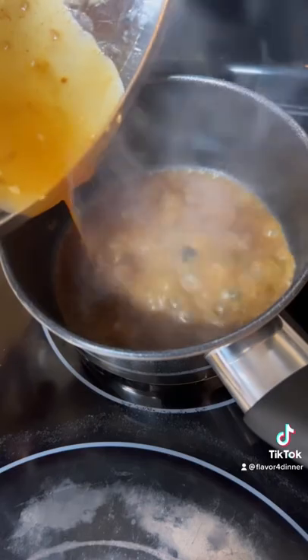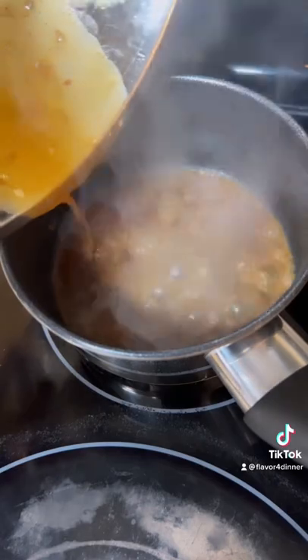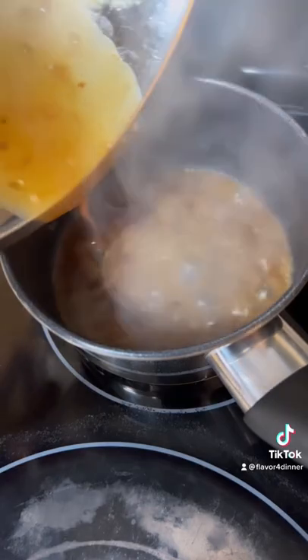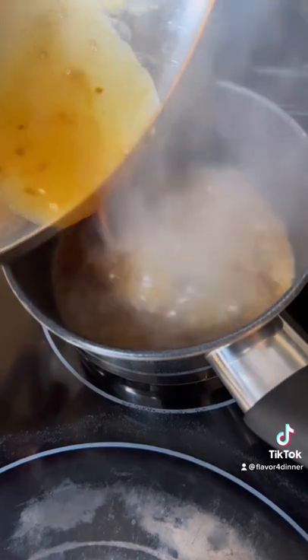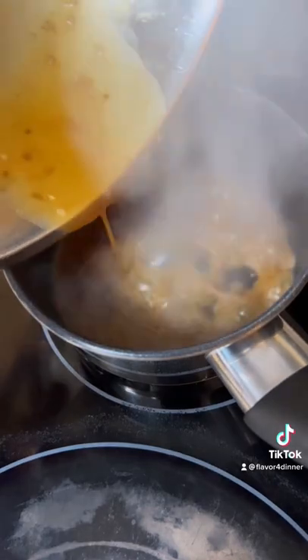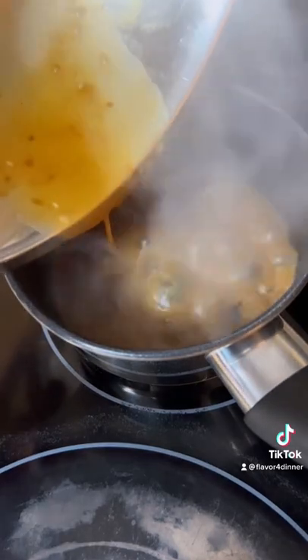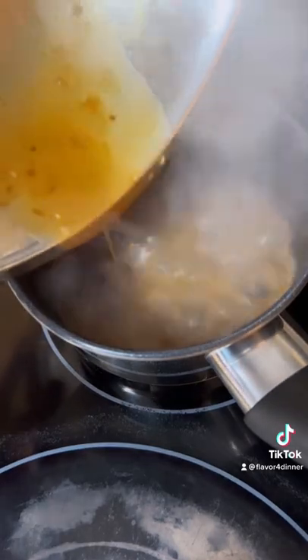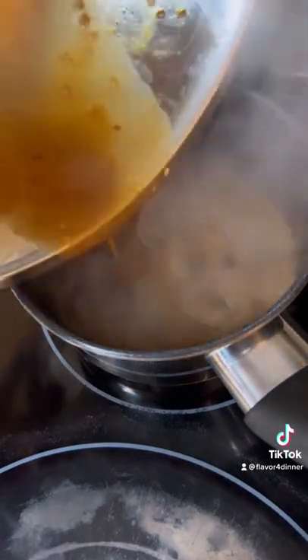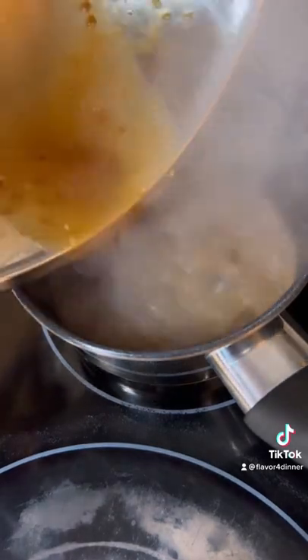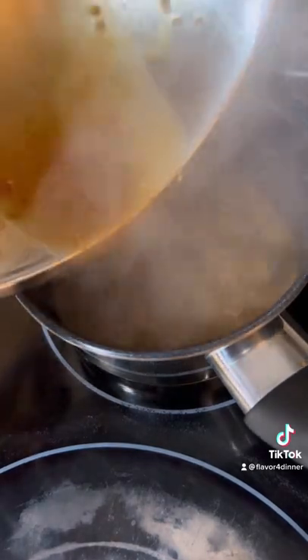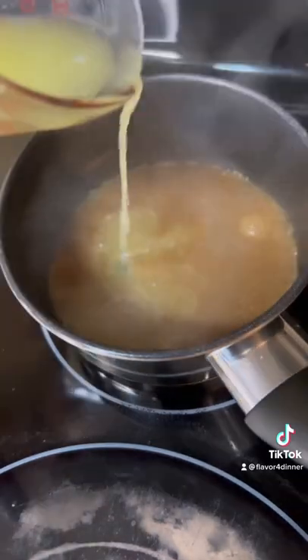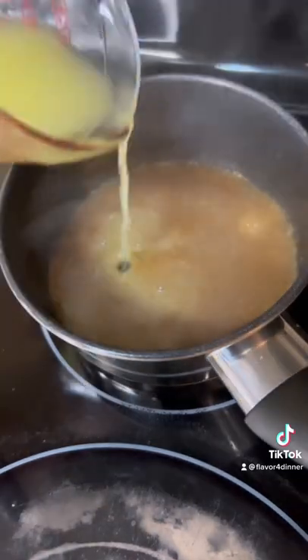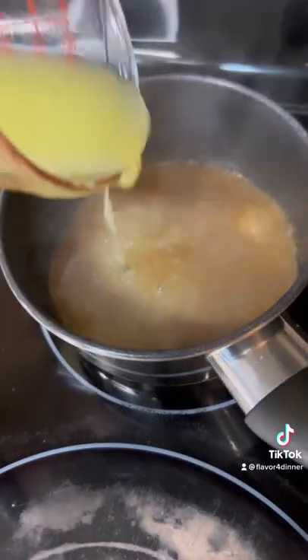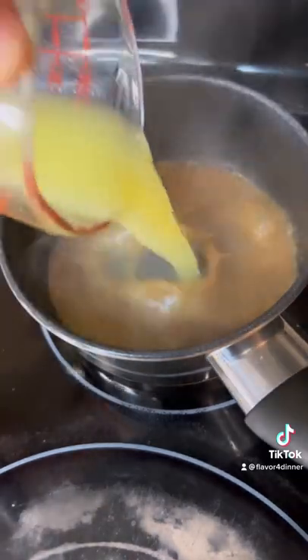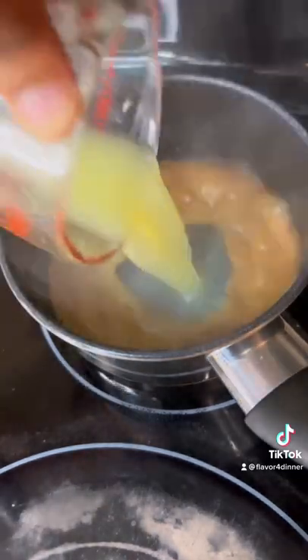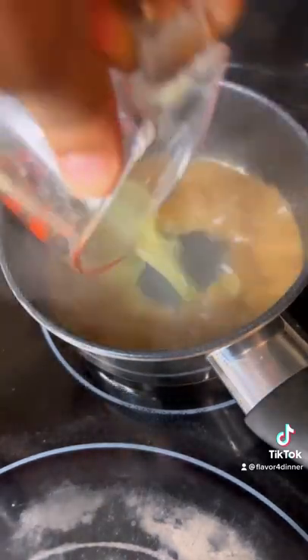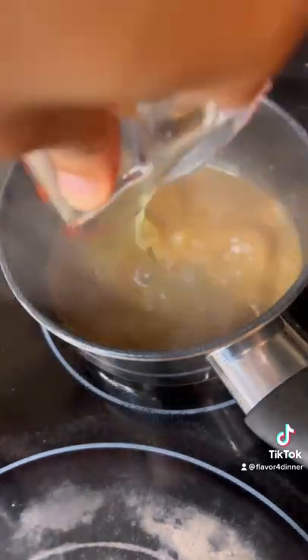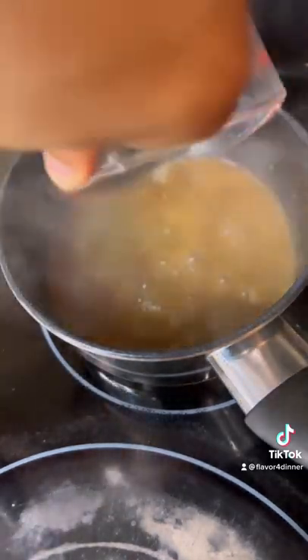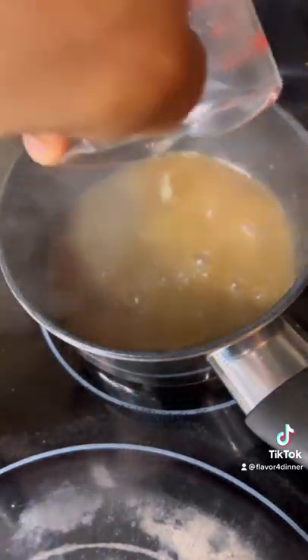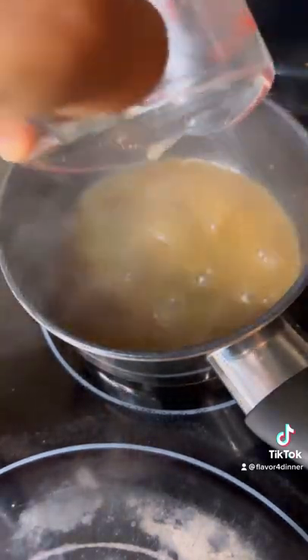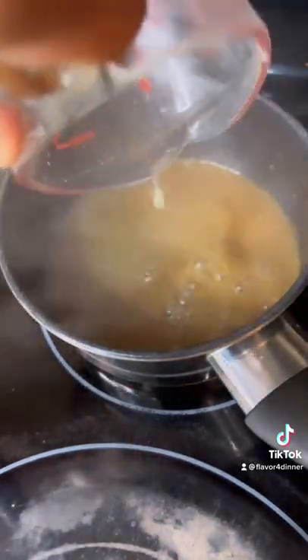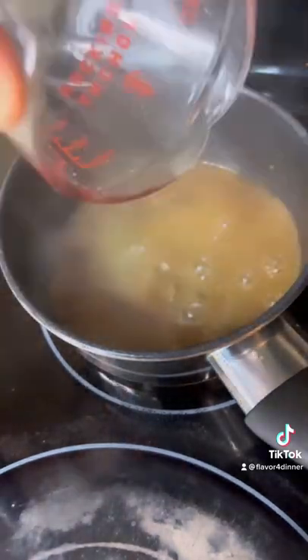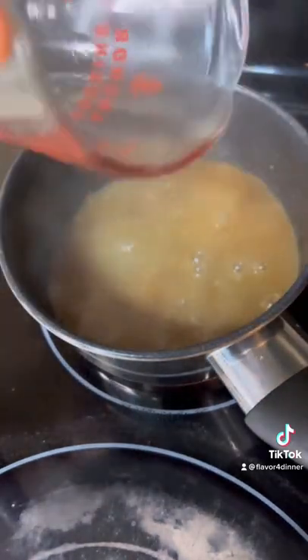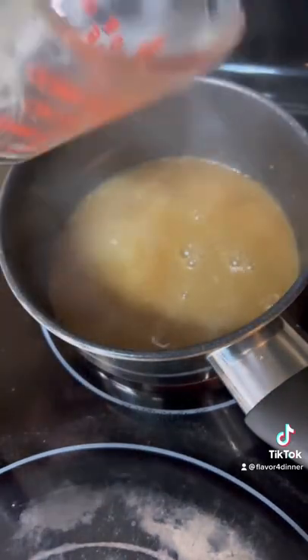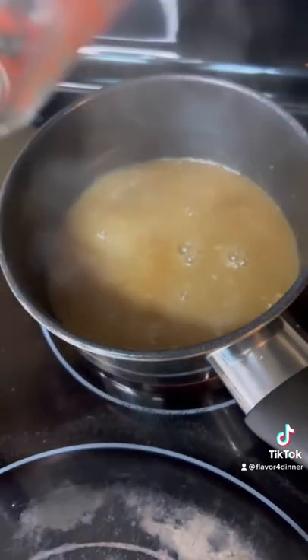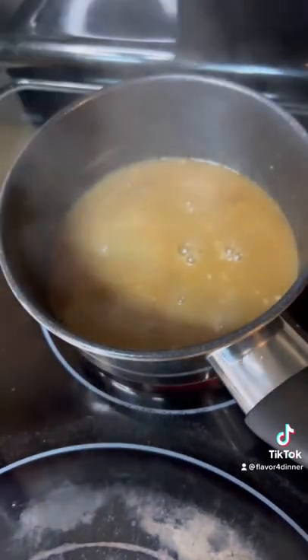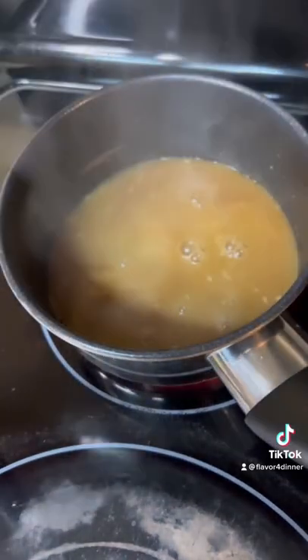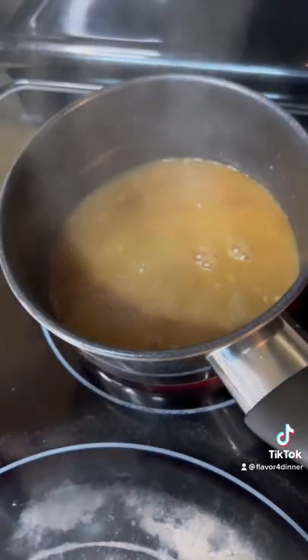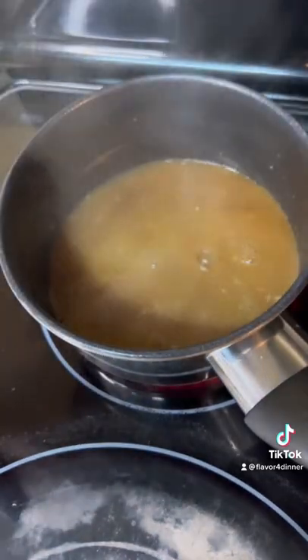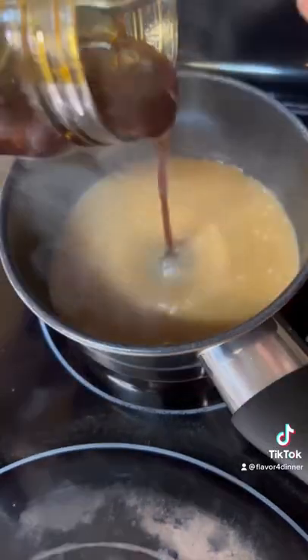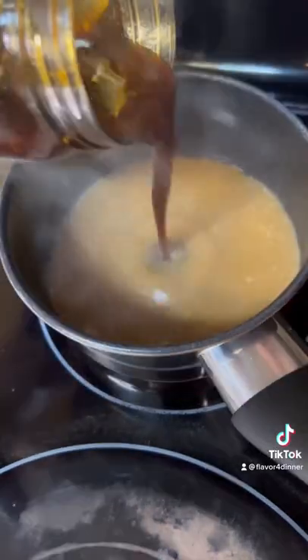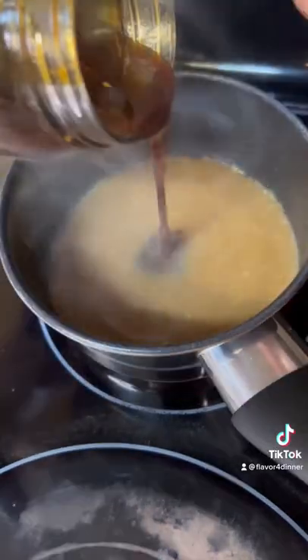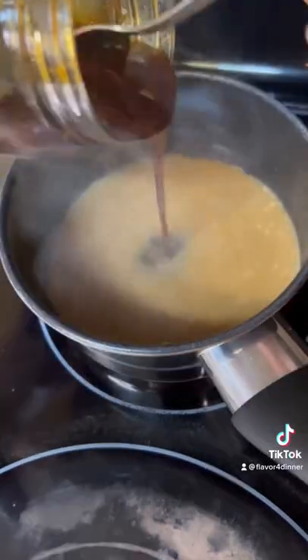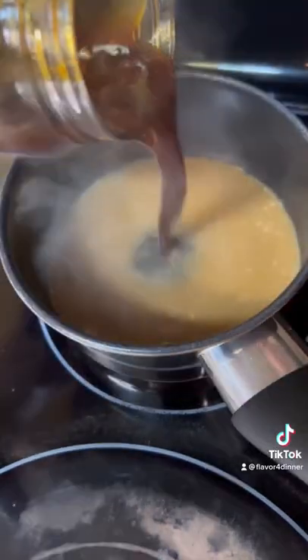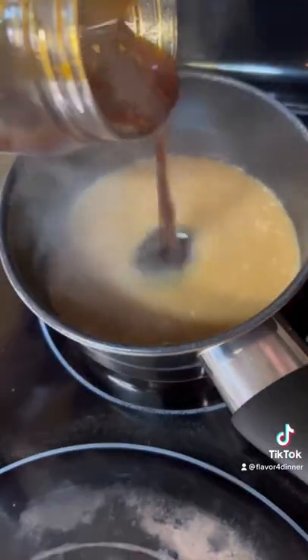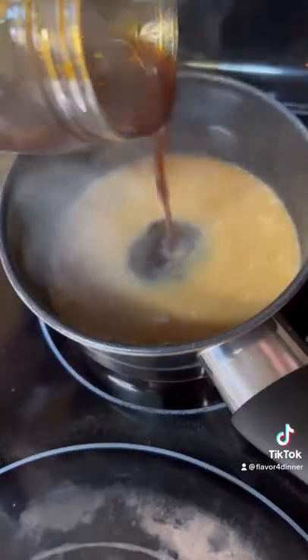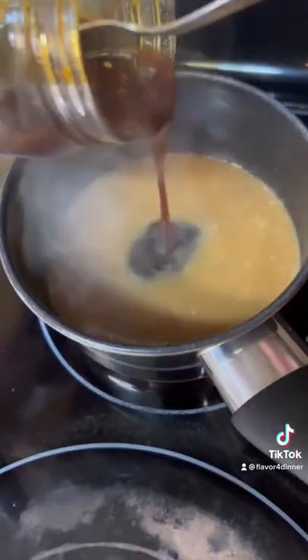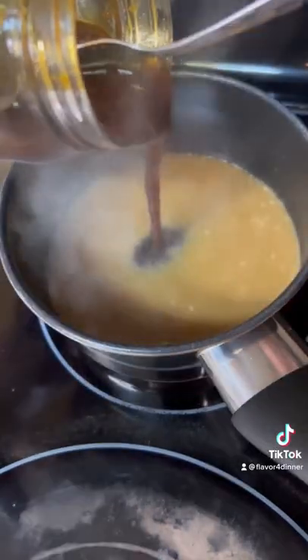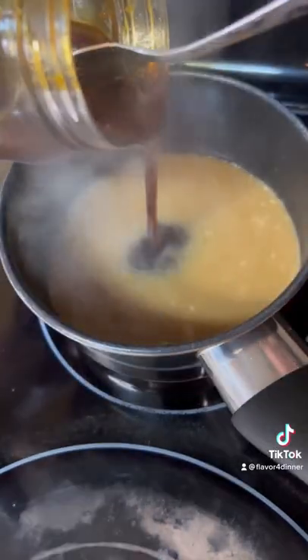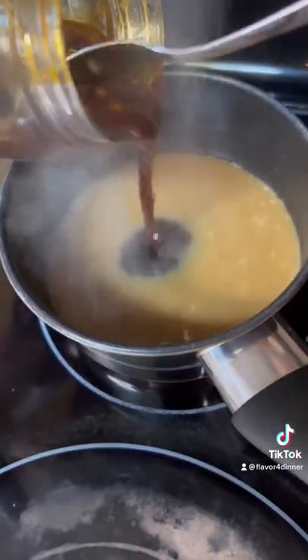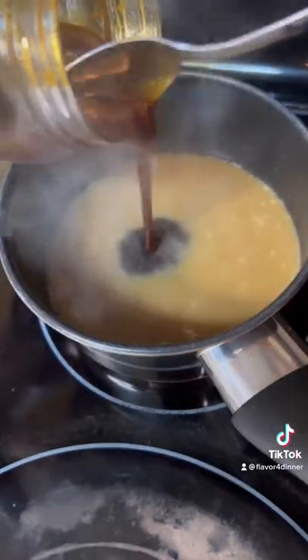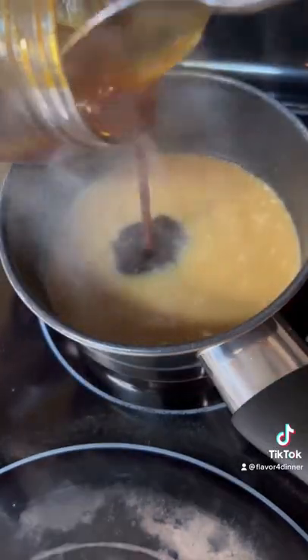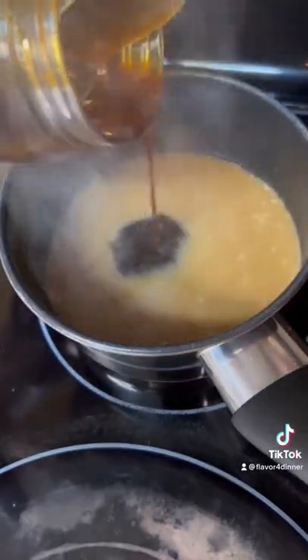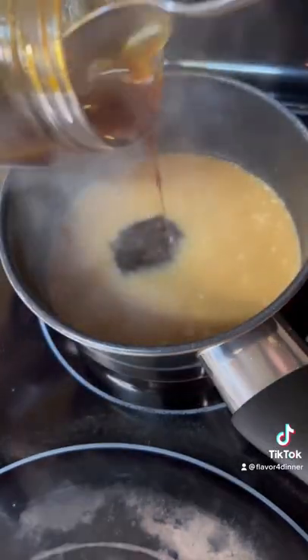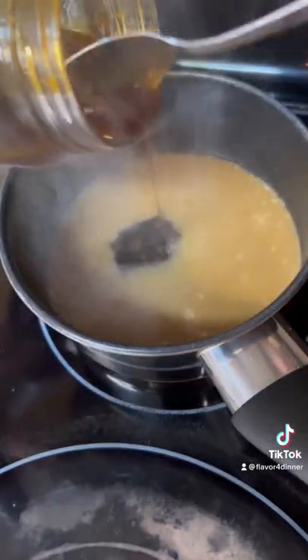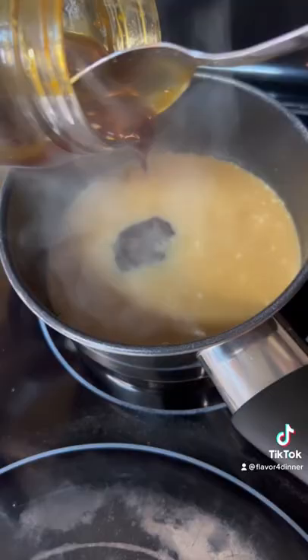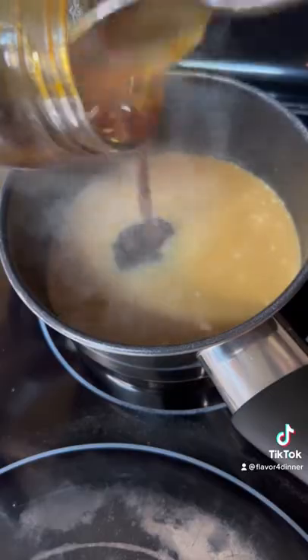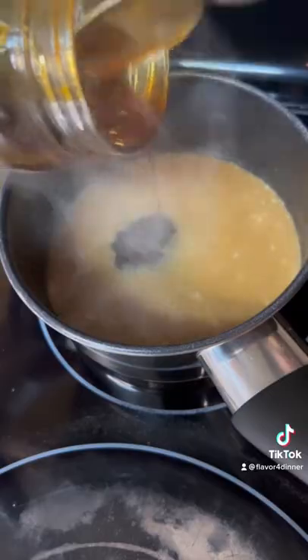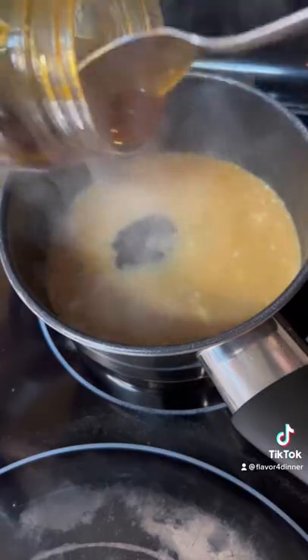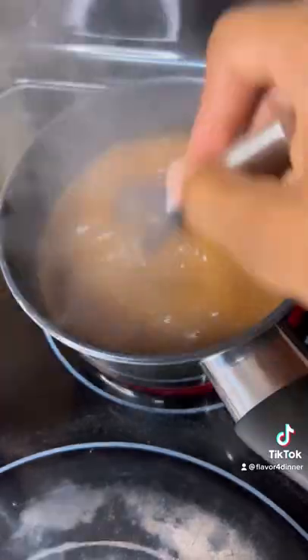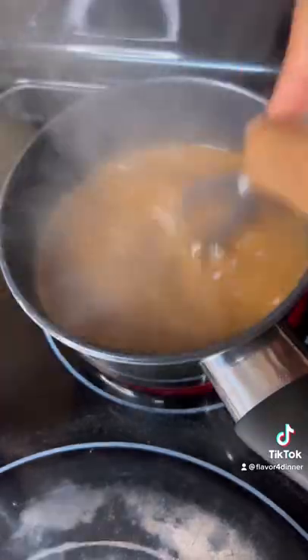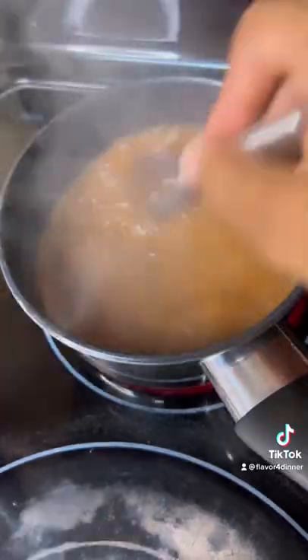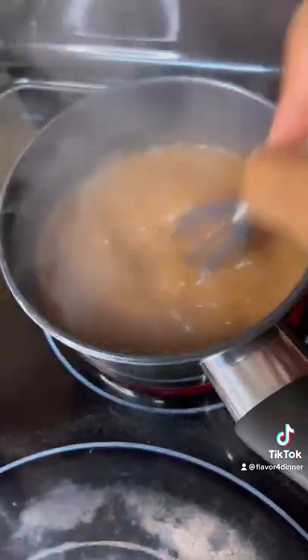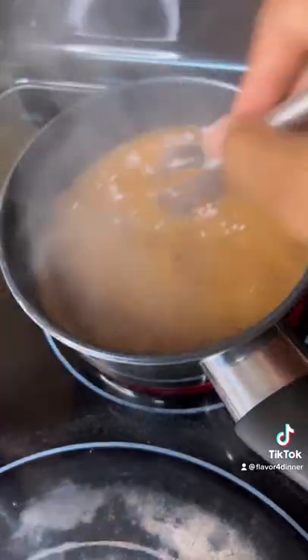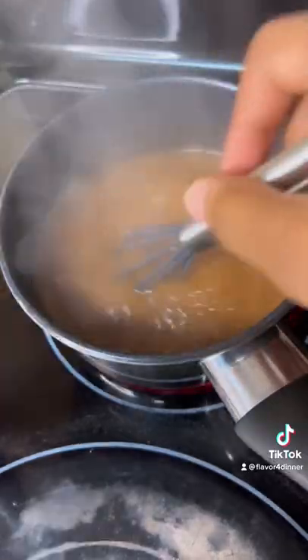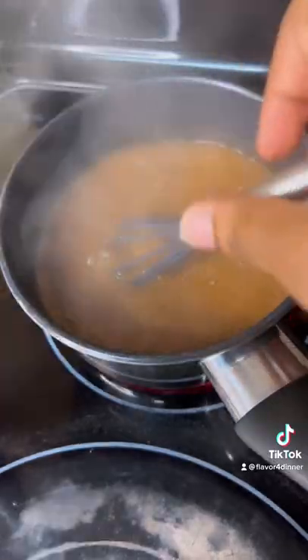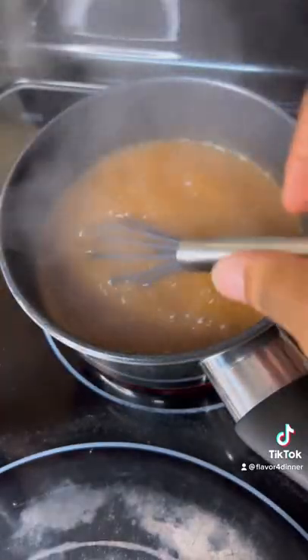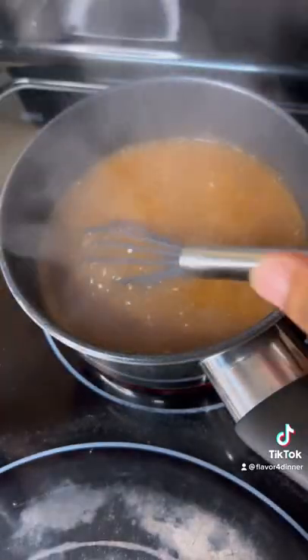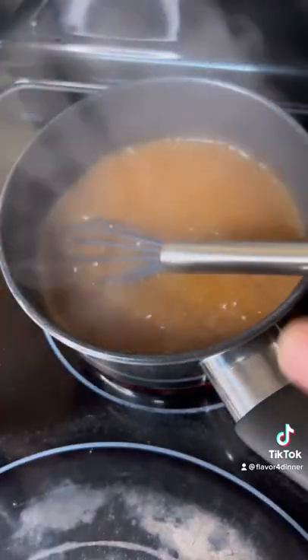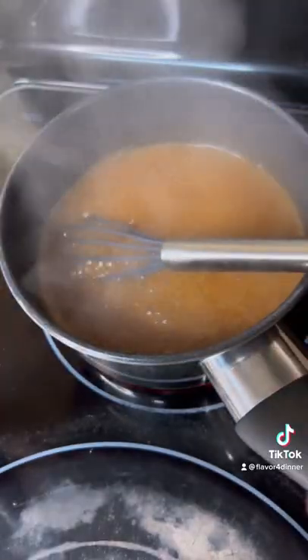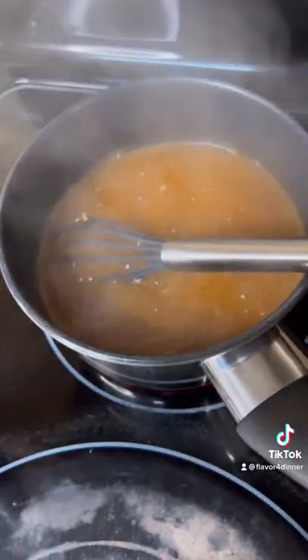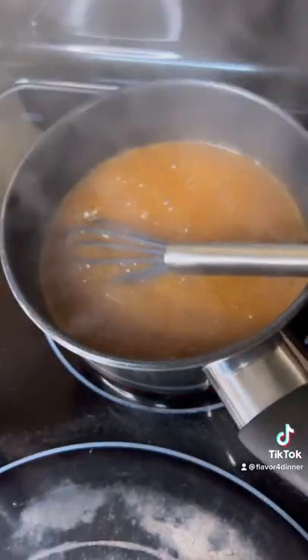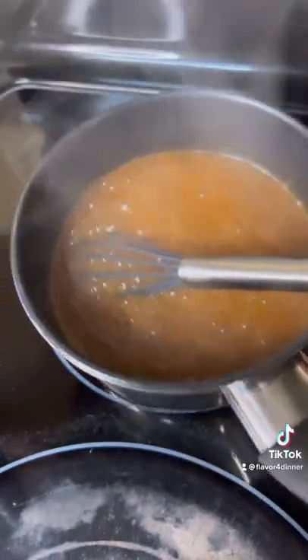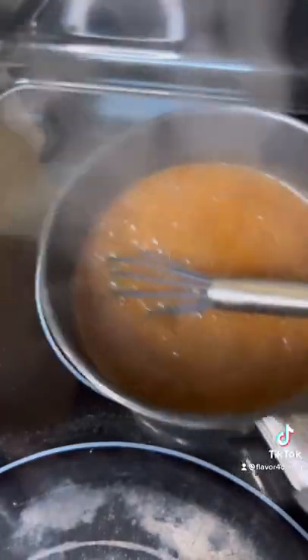We're gonna hit the glaze with the reserved marinade, some chicken stock, and our homemade teriyaki — better than anything on the shelf. Bring it up to a boil and get it off.